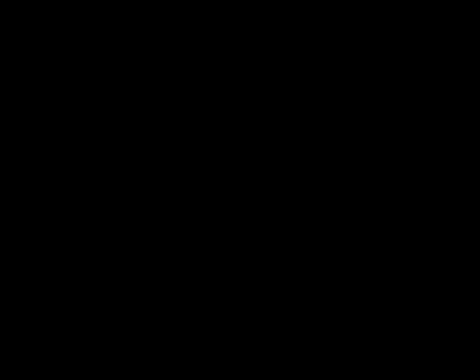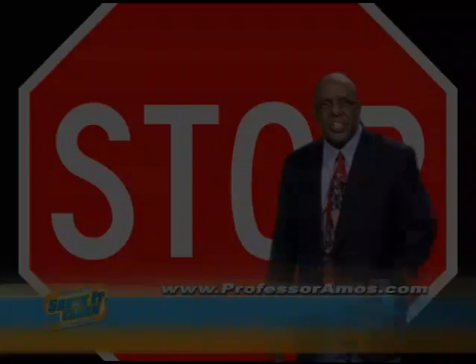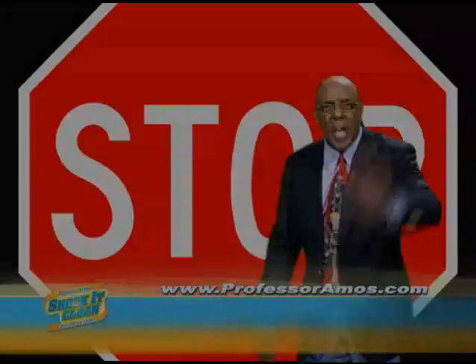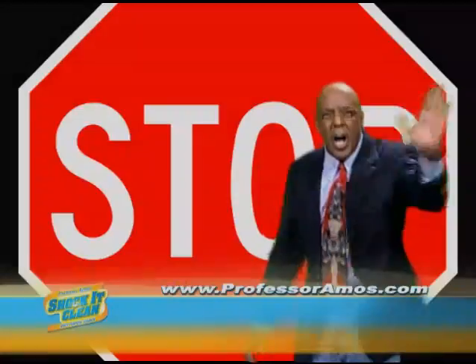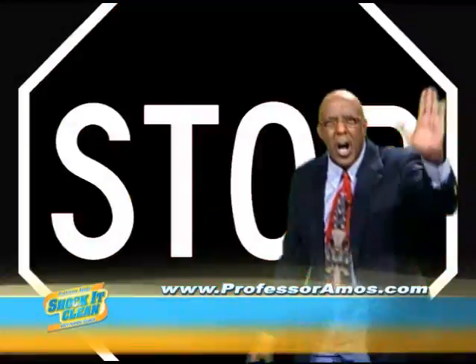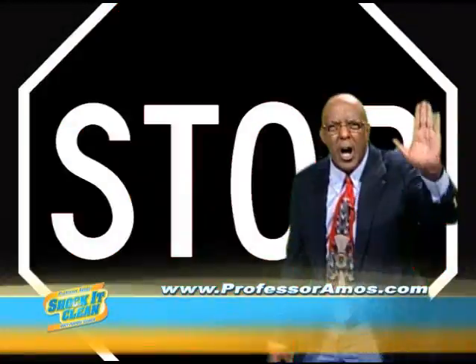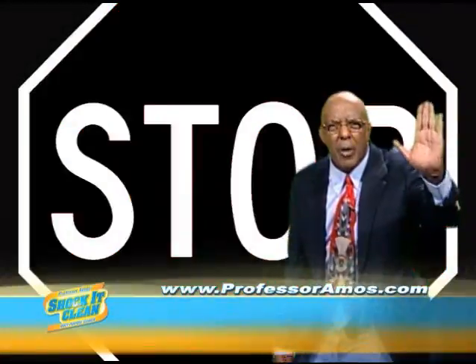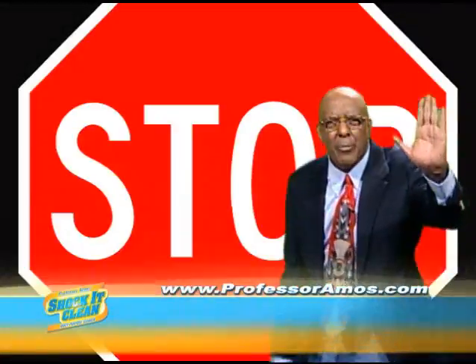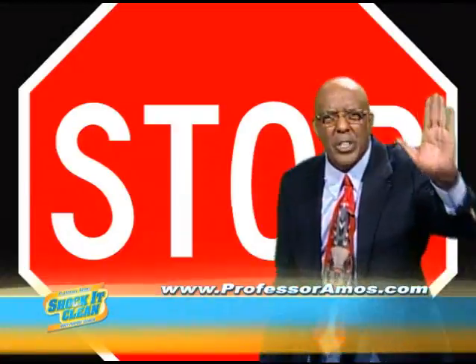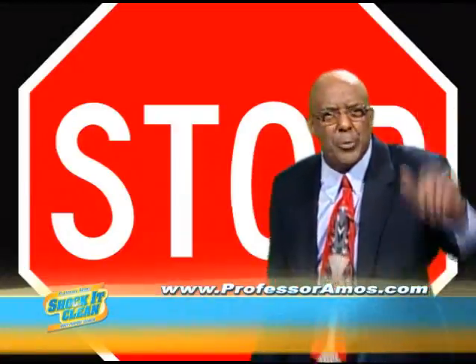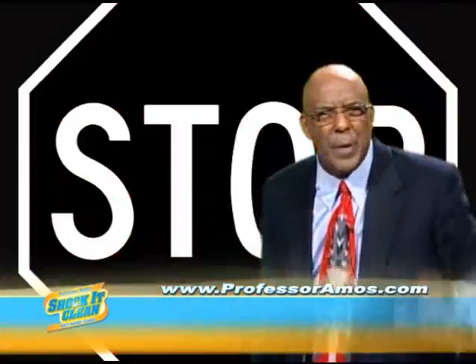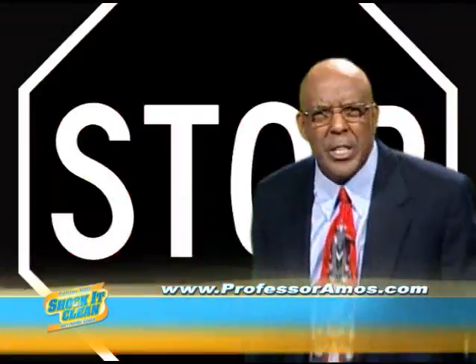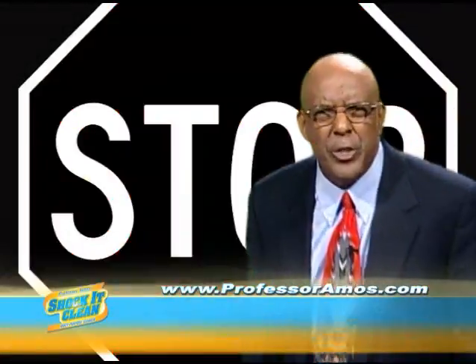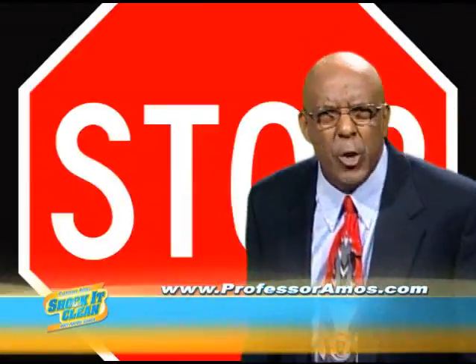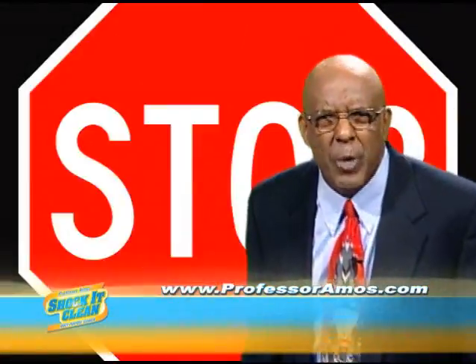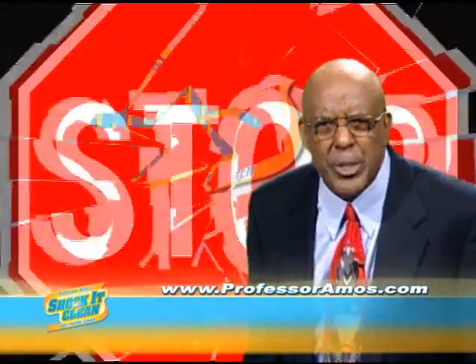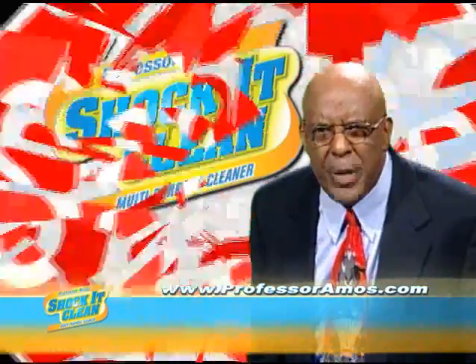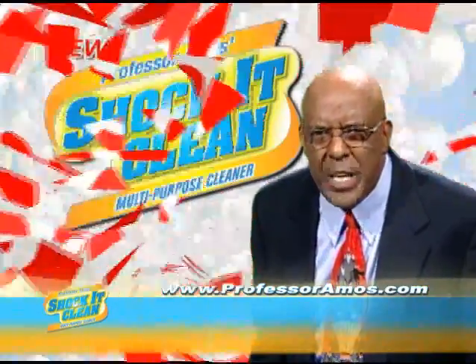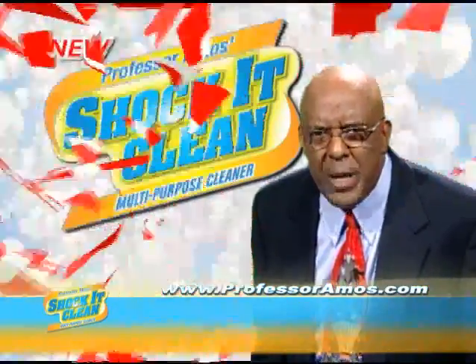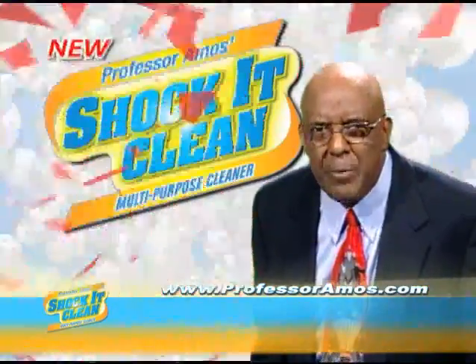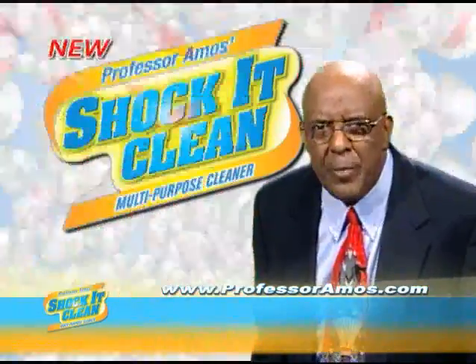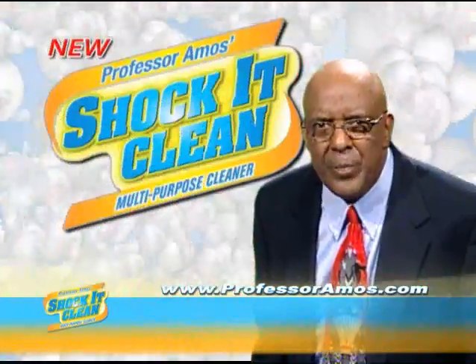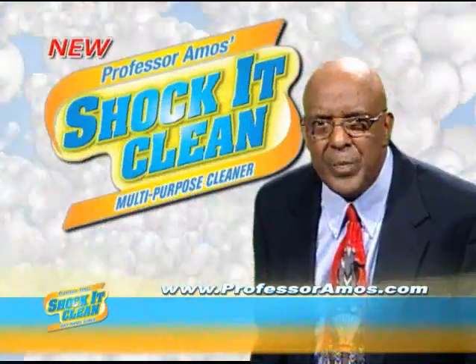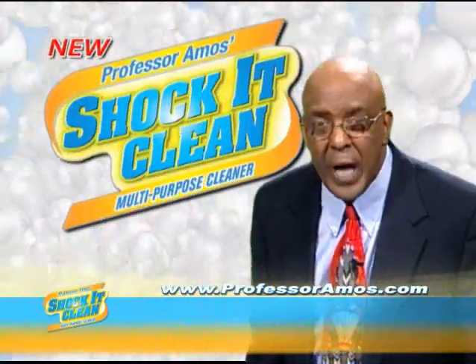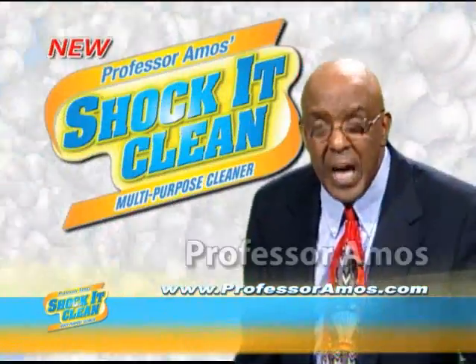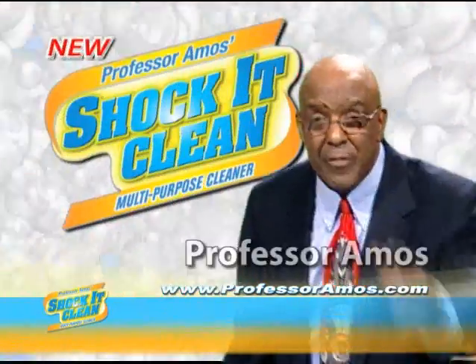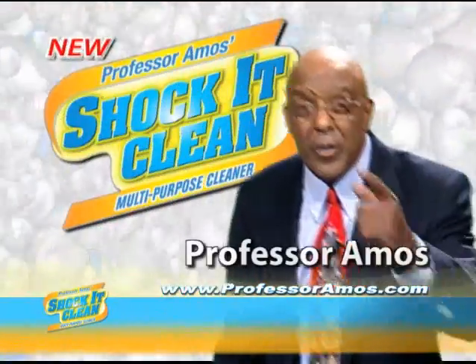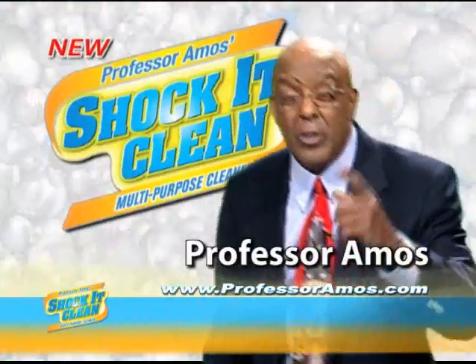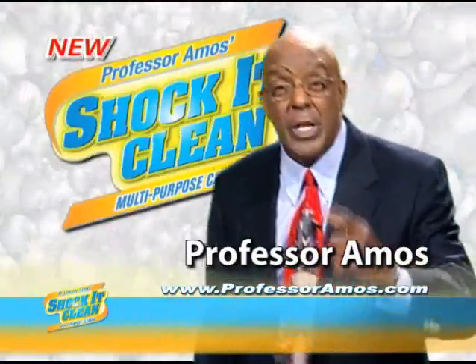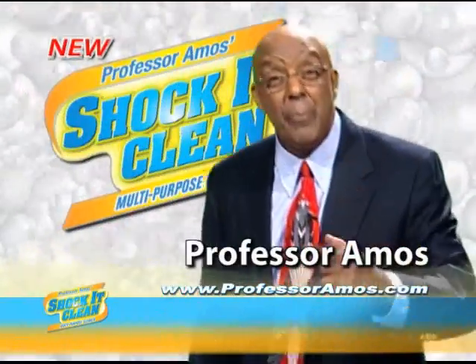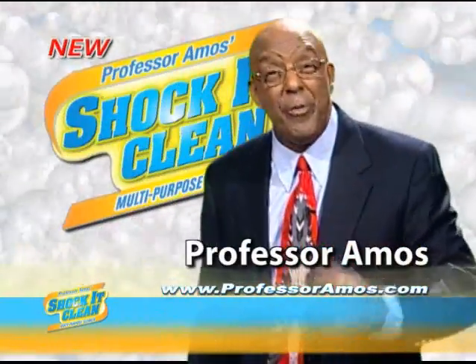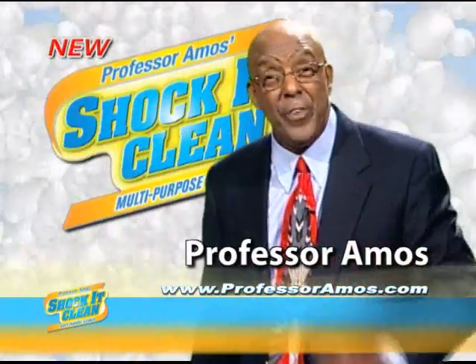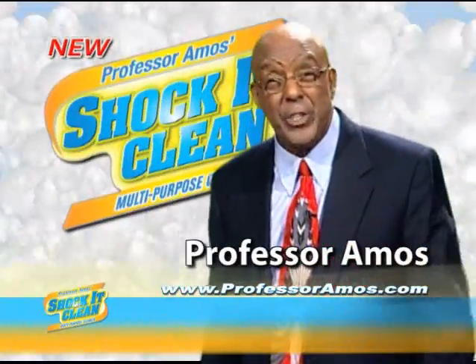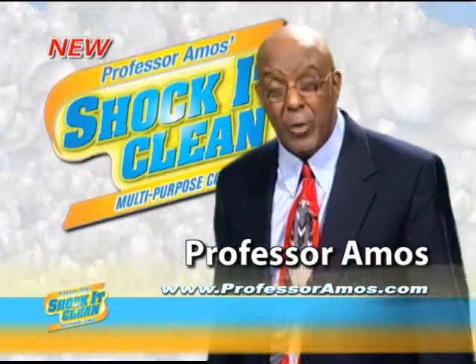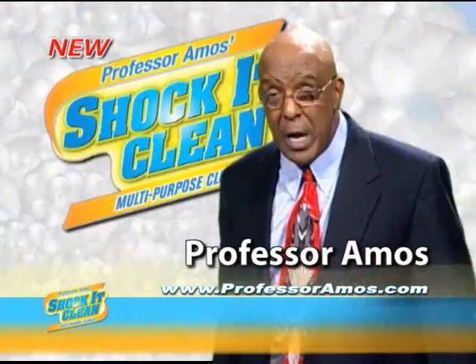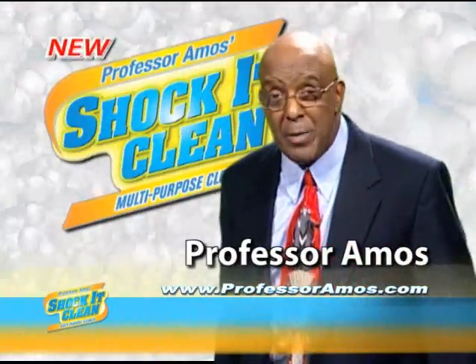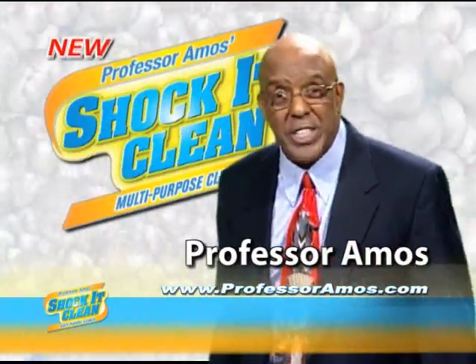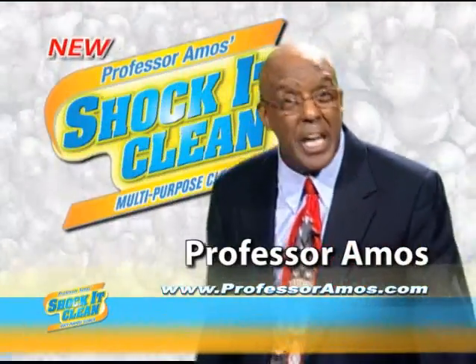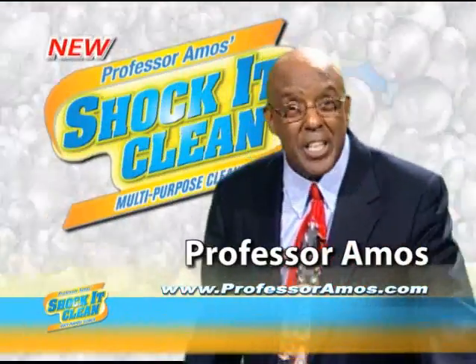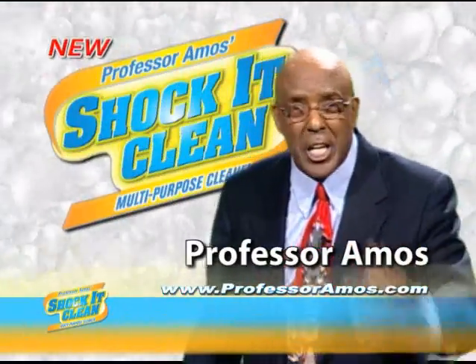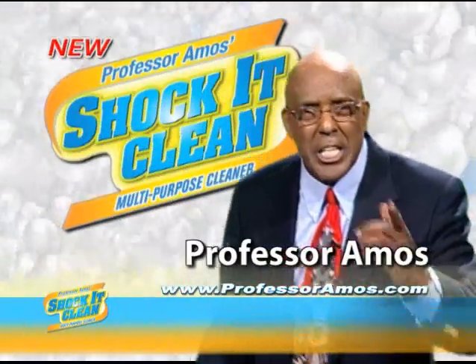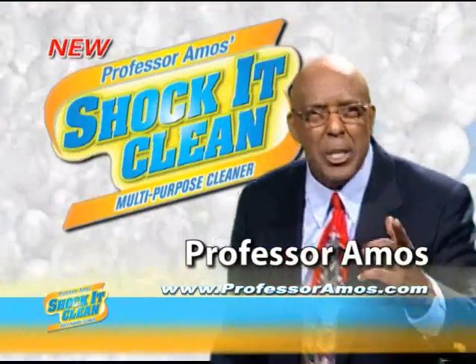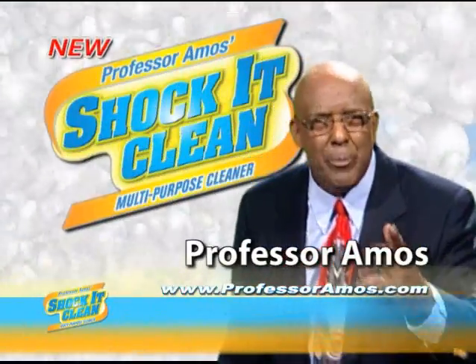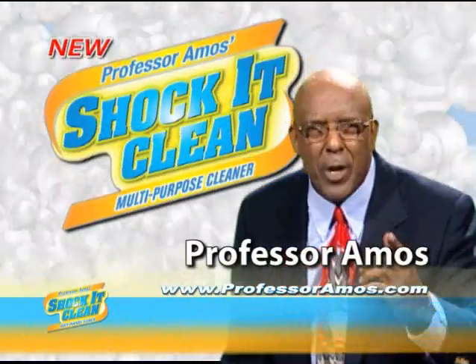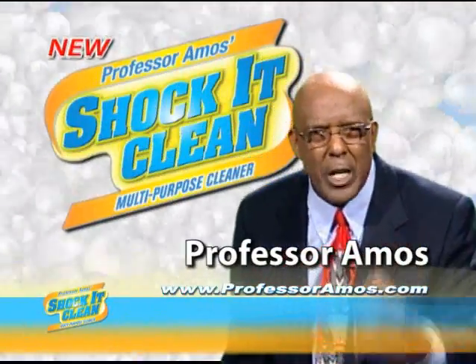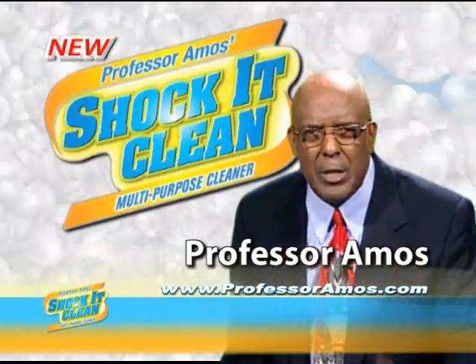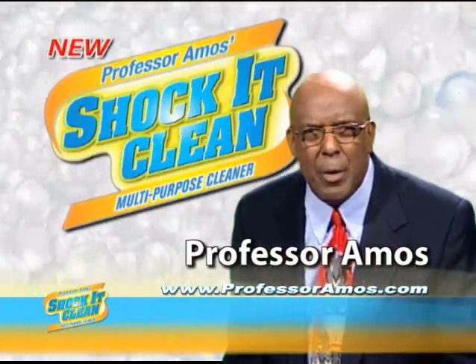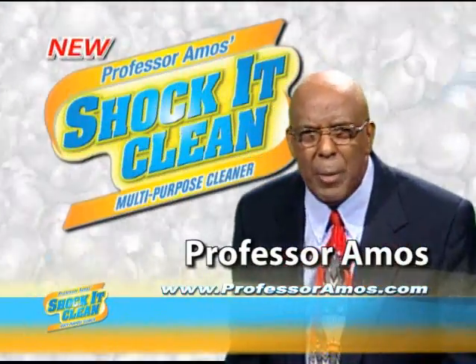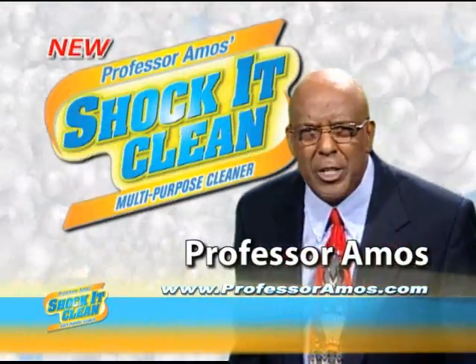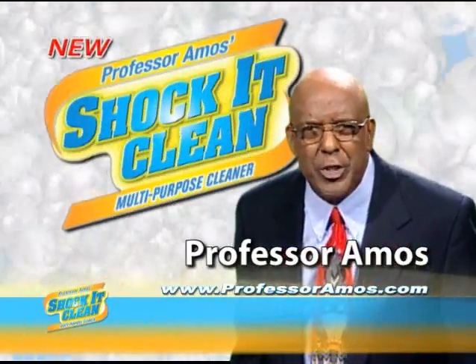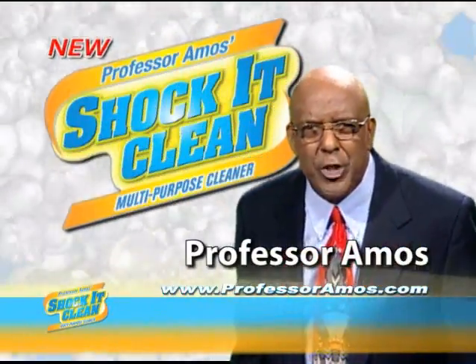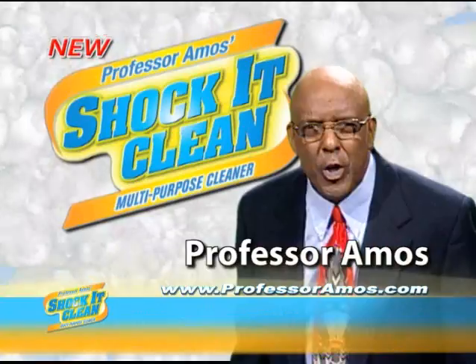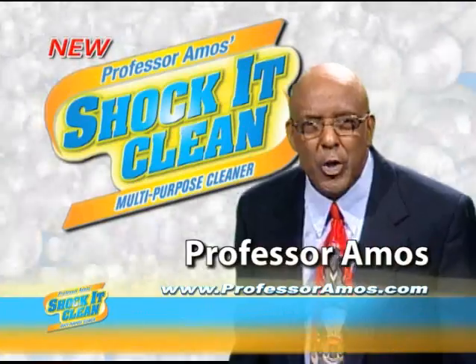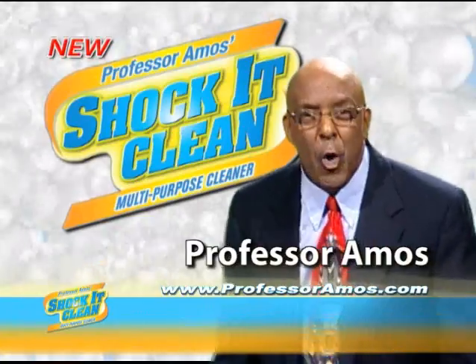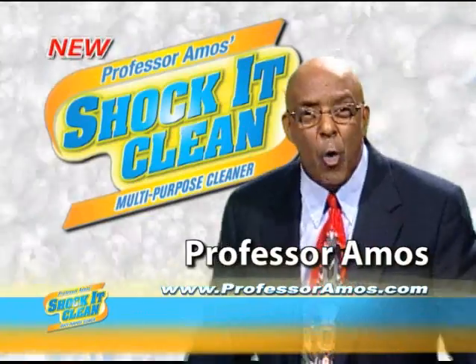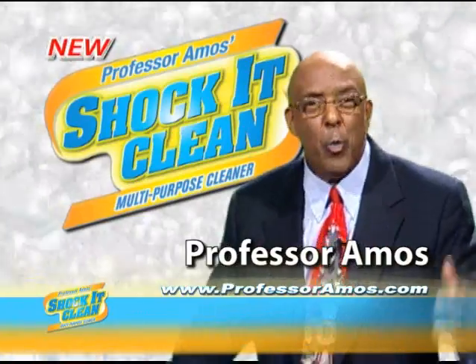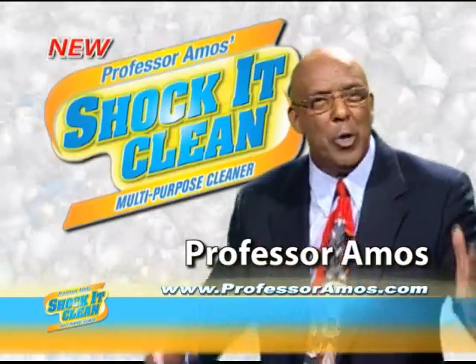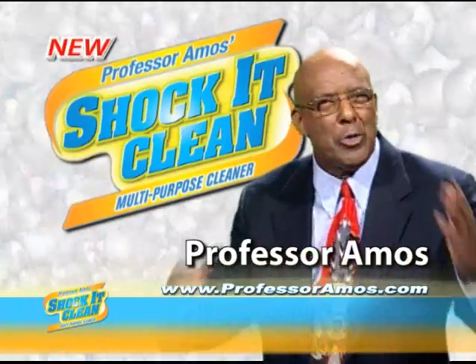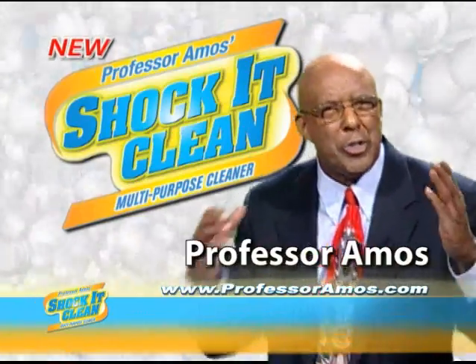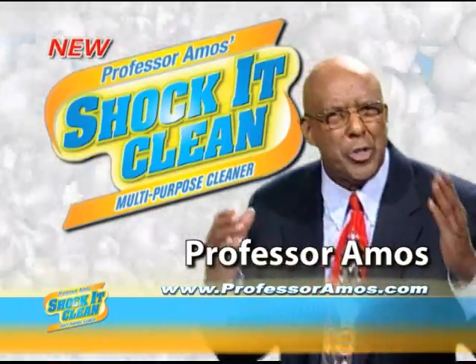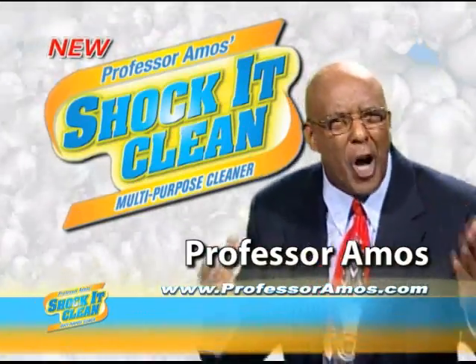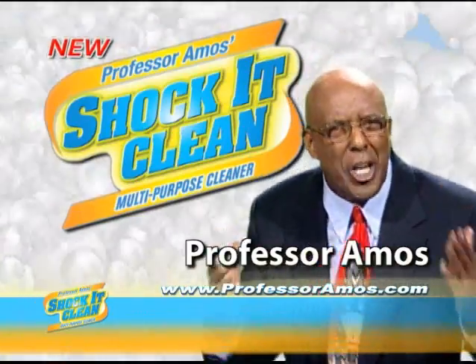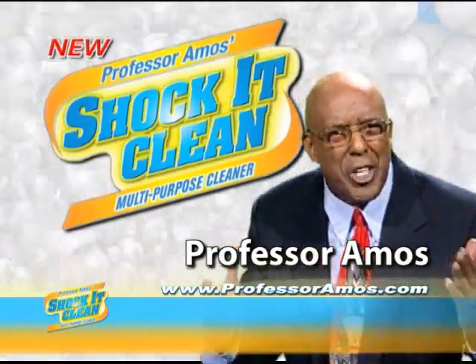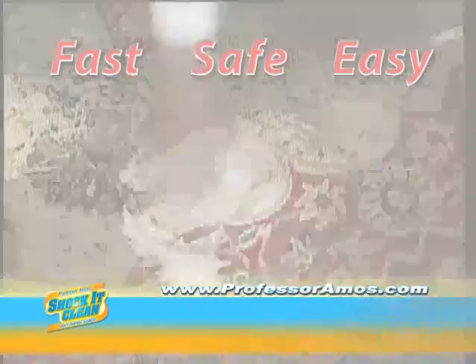Stop! Spending too much on cleaning products? Hey folks, I'm Professor Amos and the cleaning product I'm about to show you will shock you.